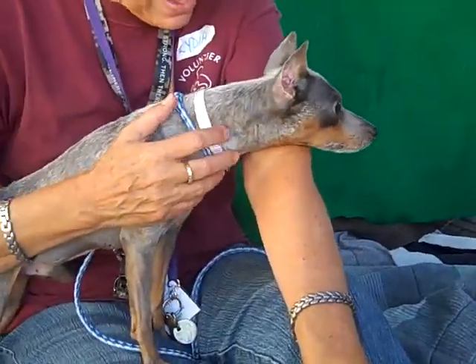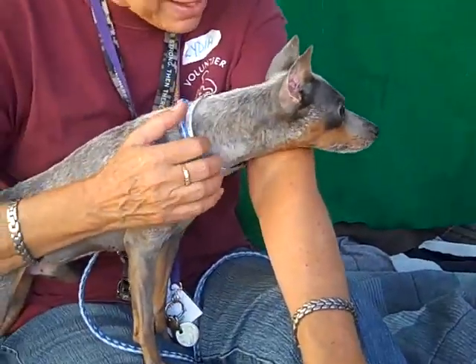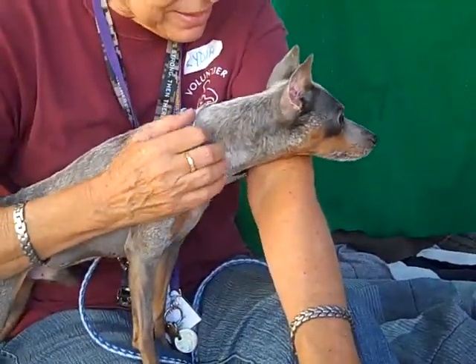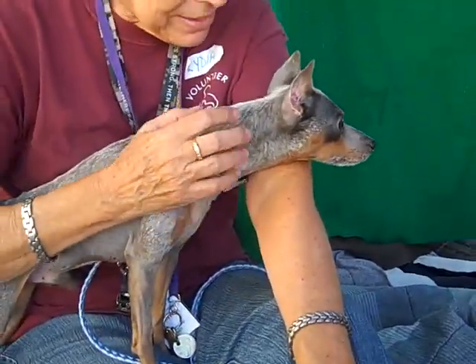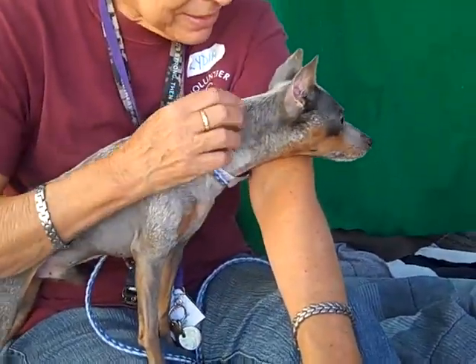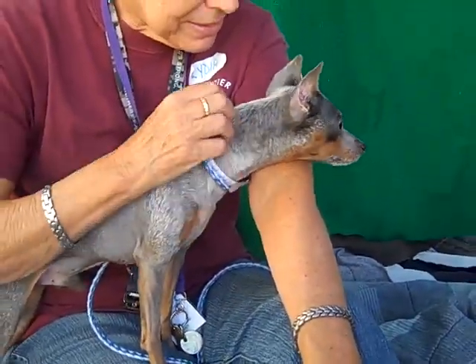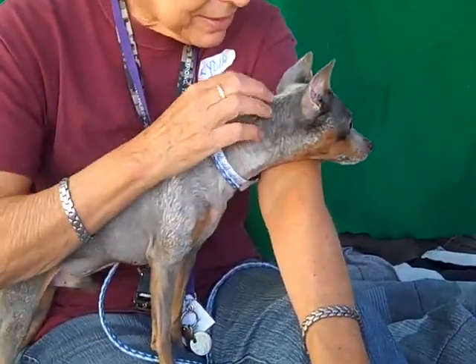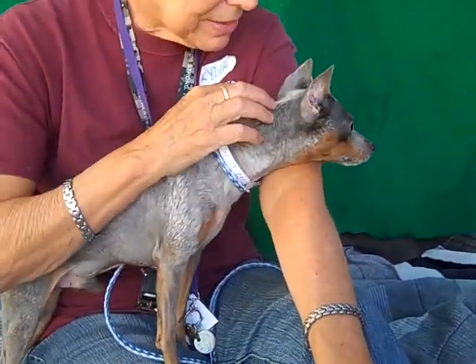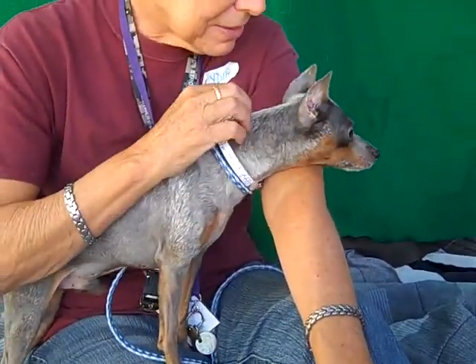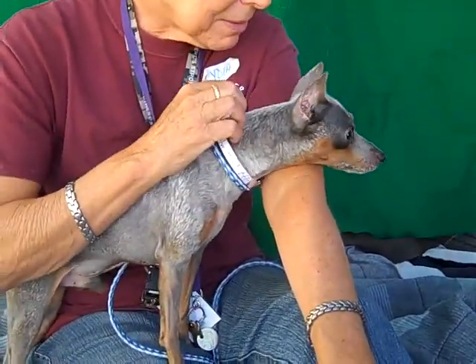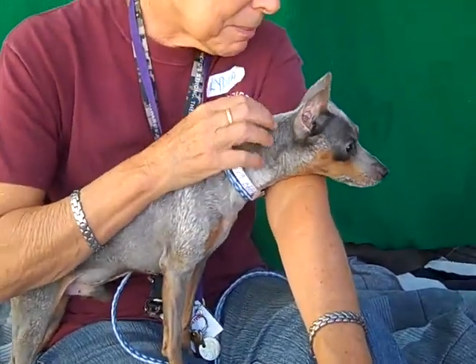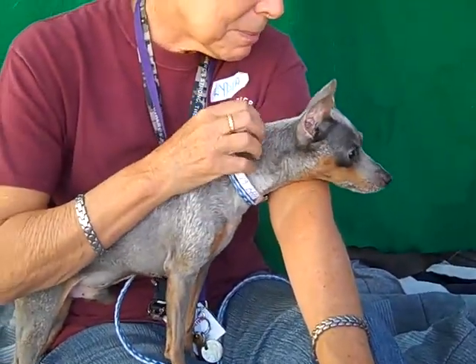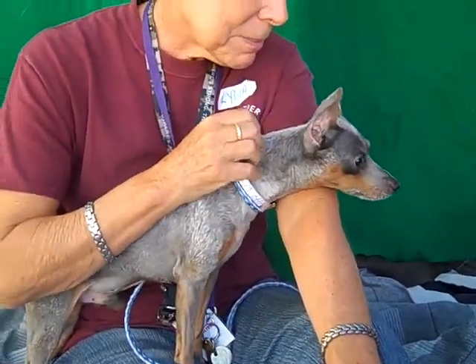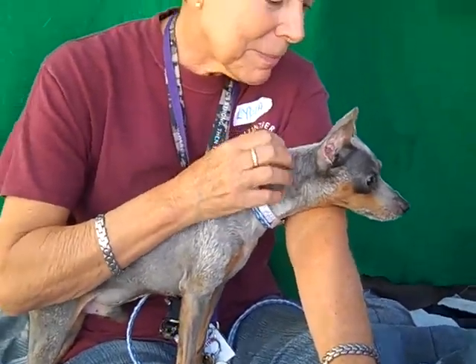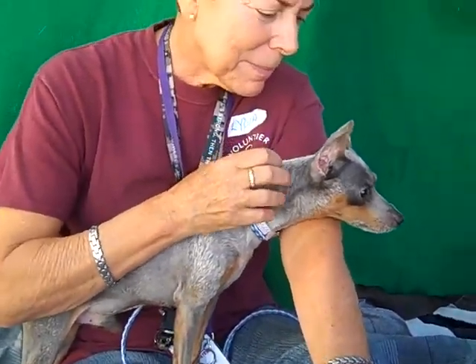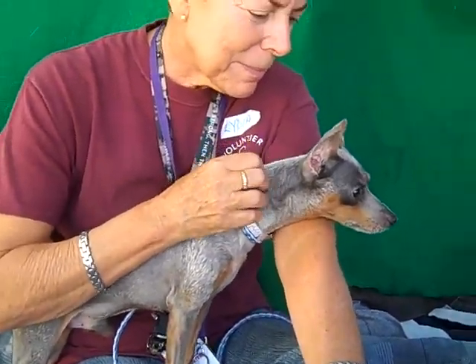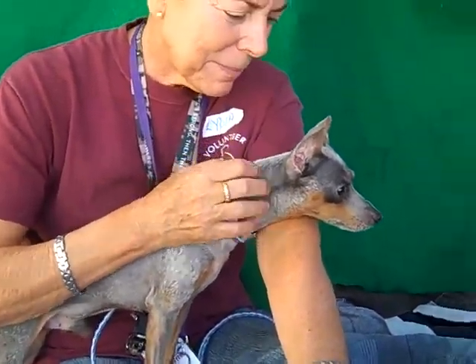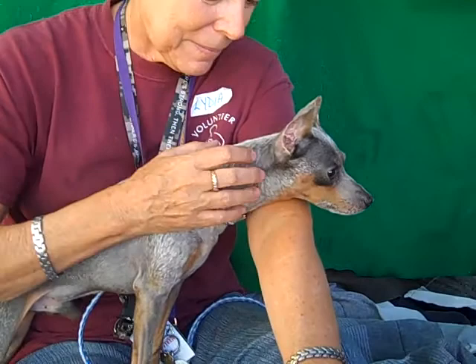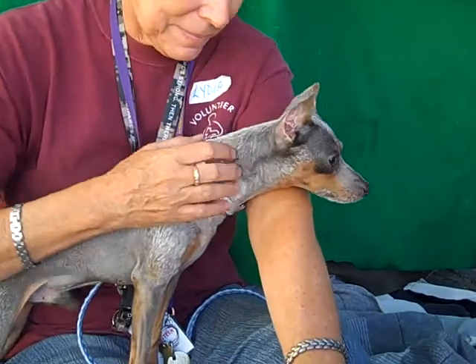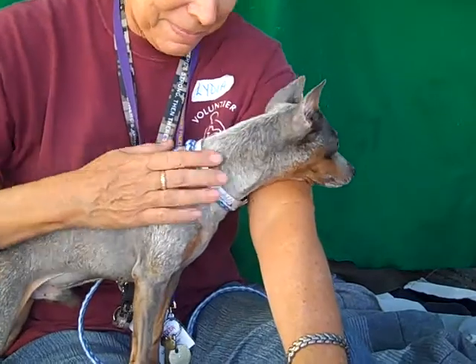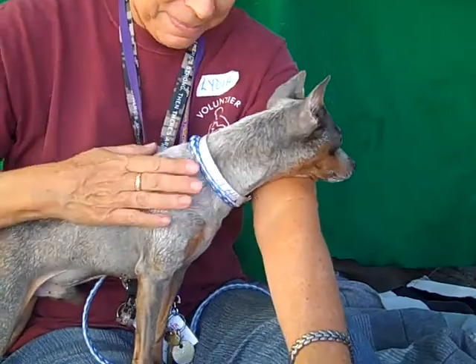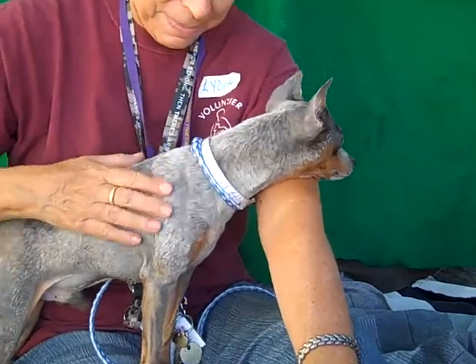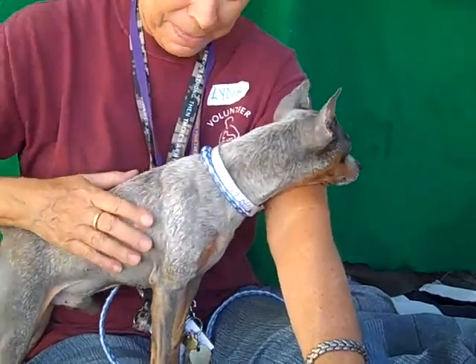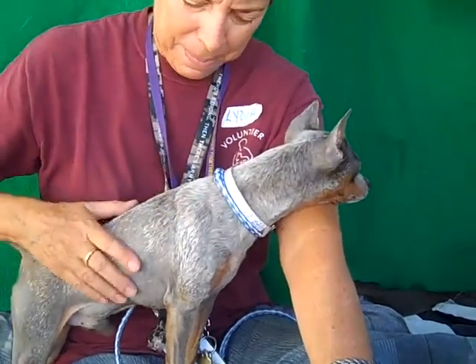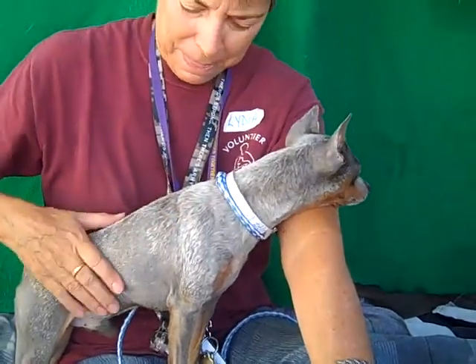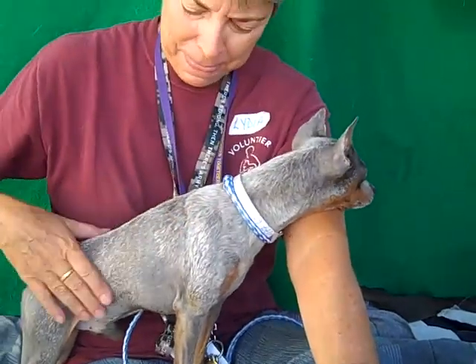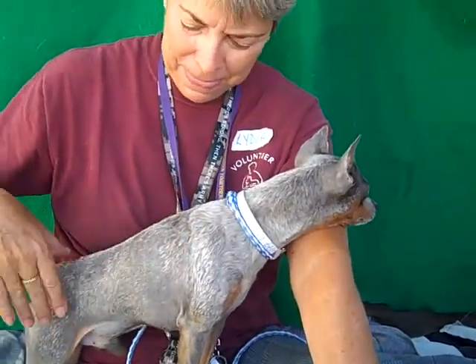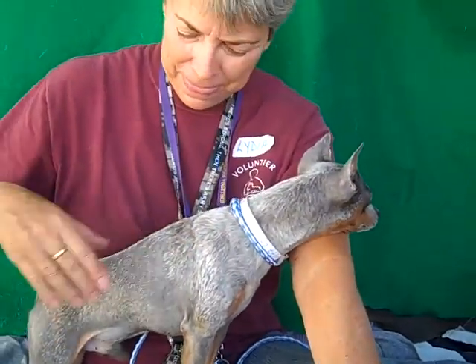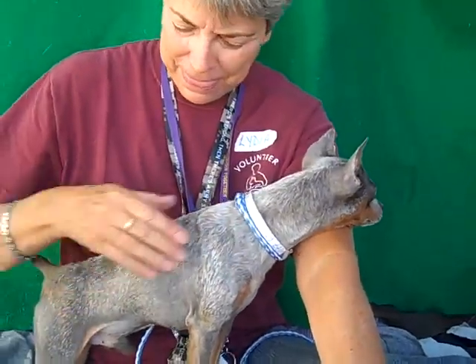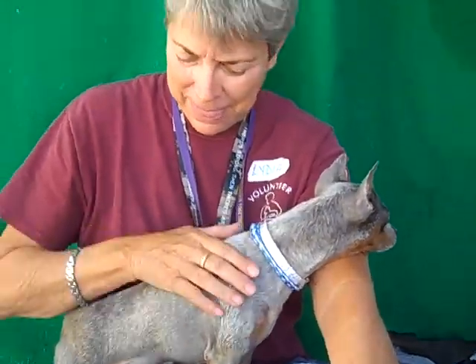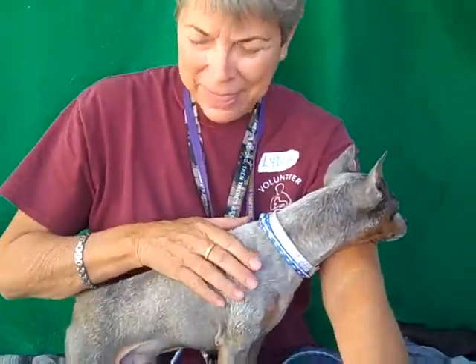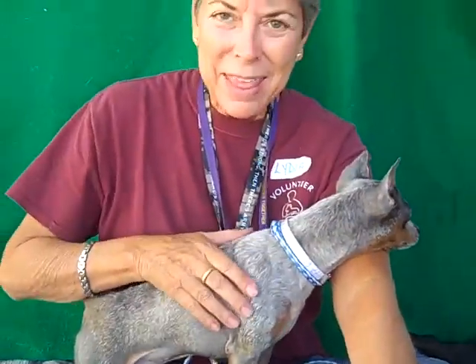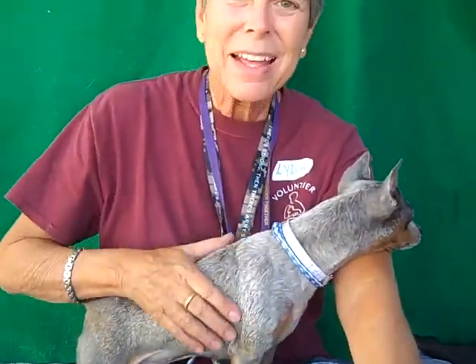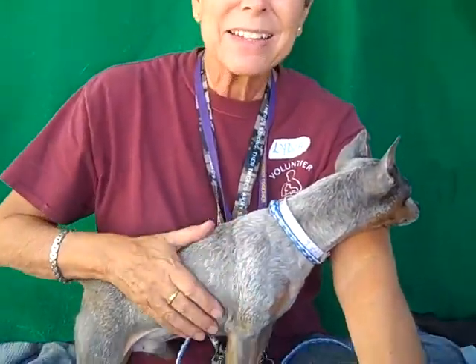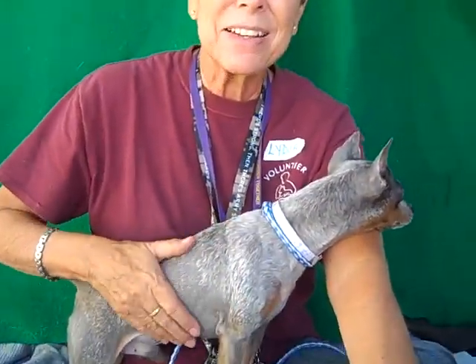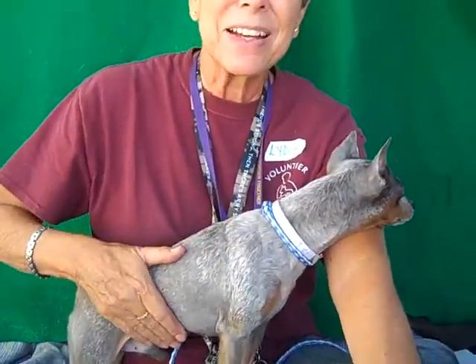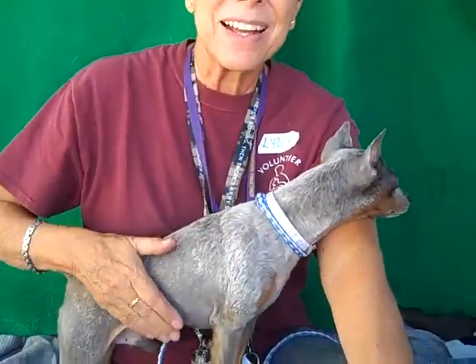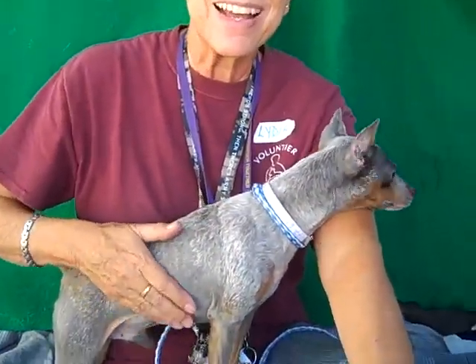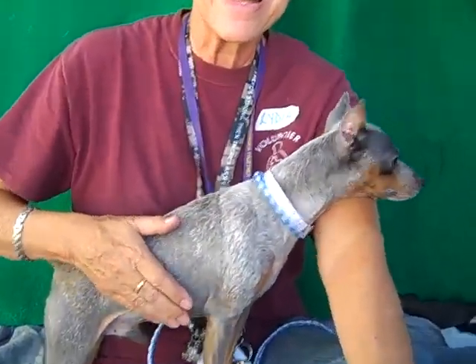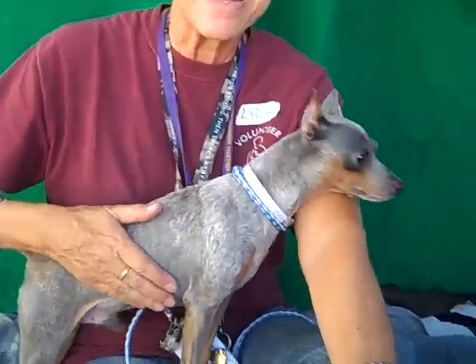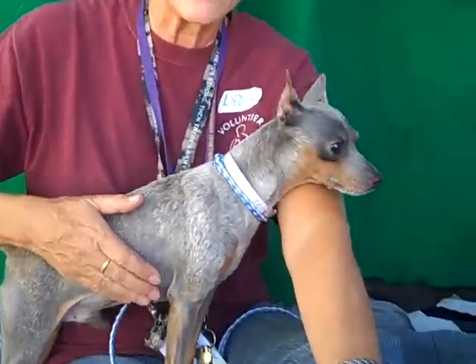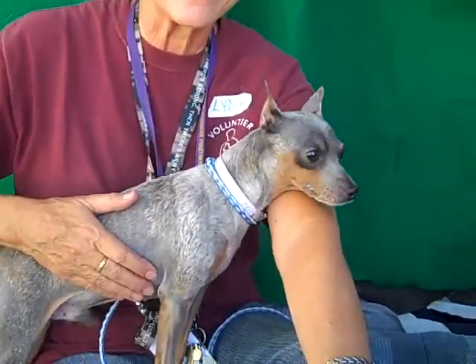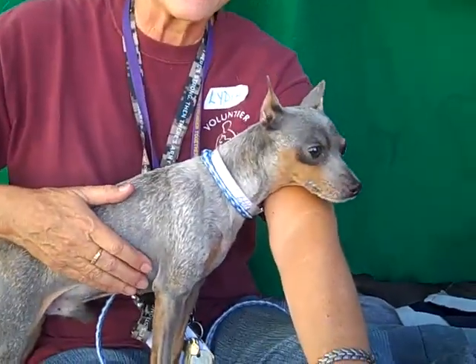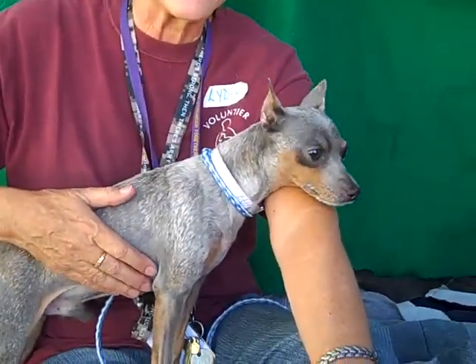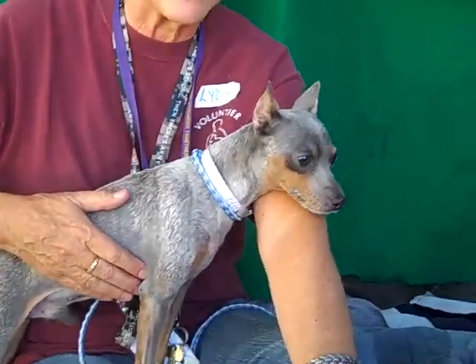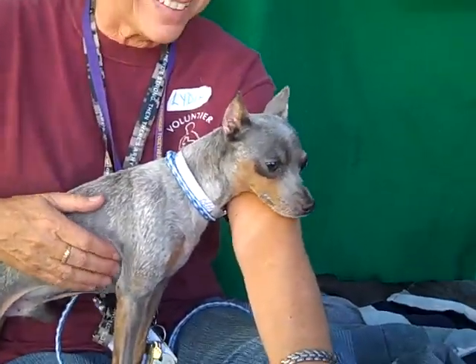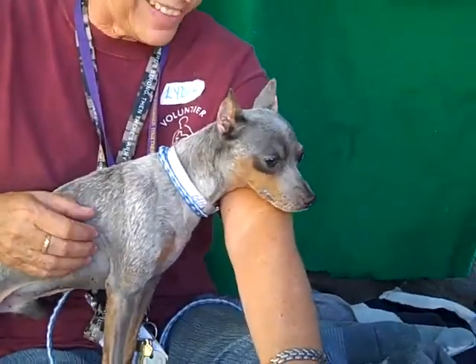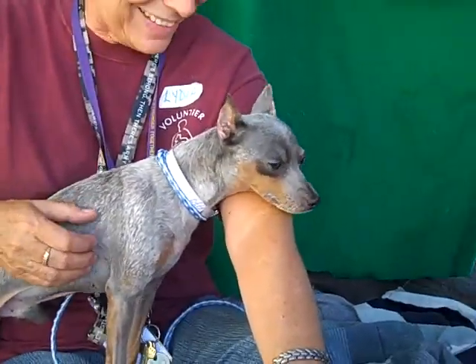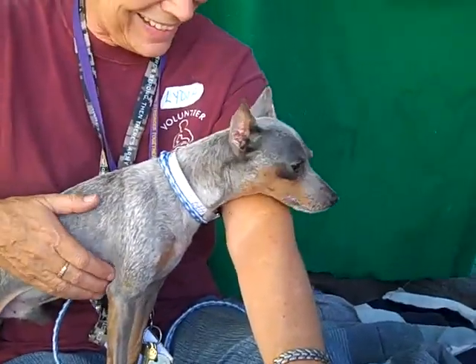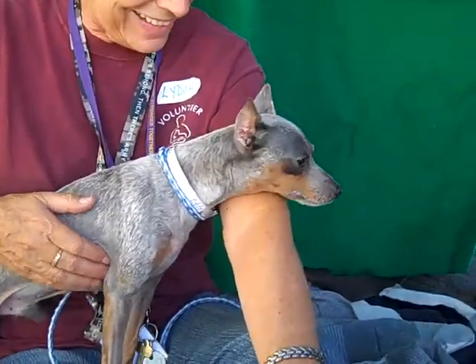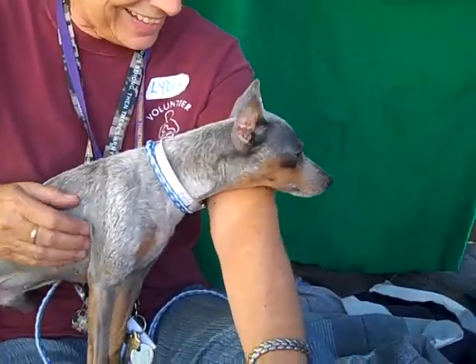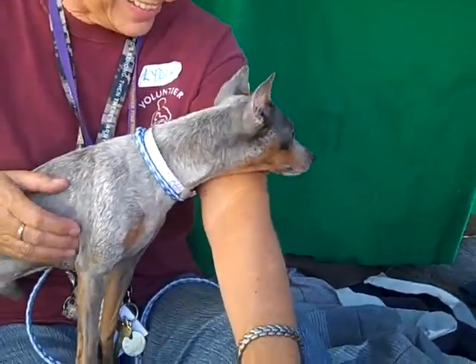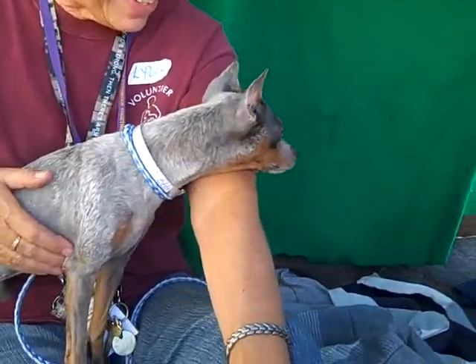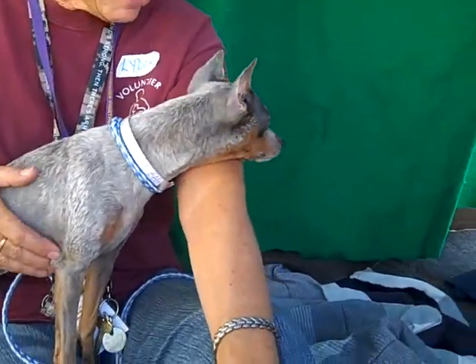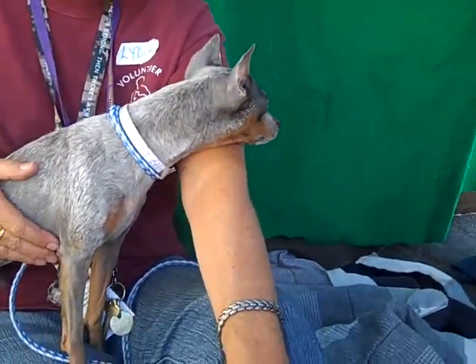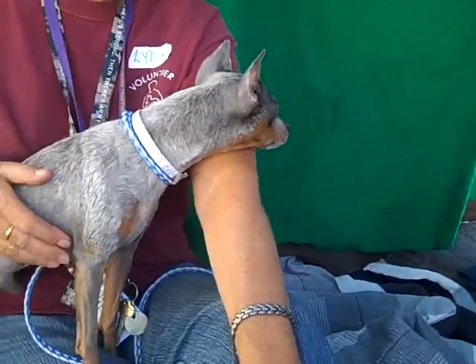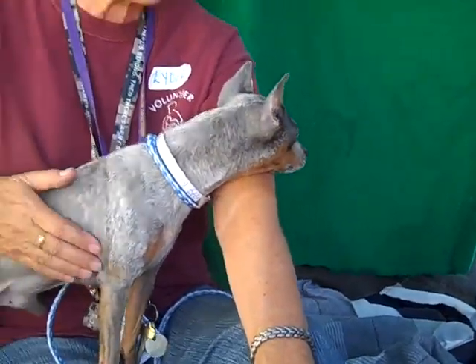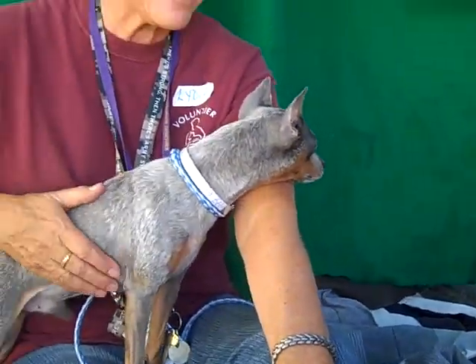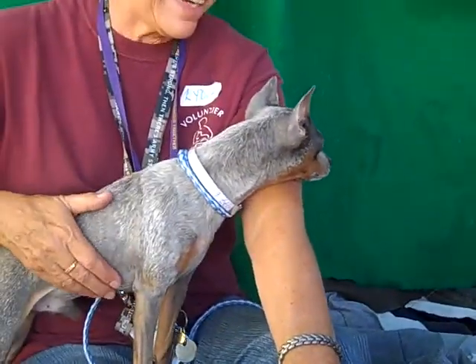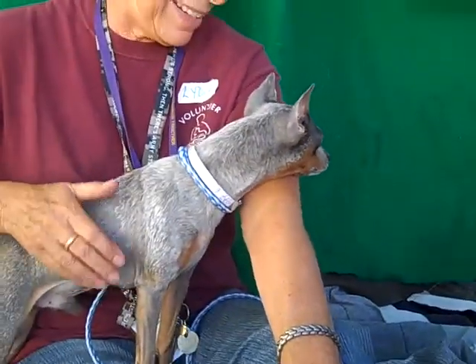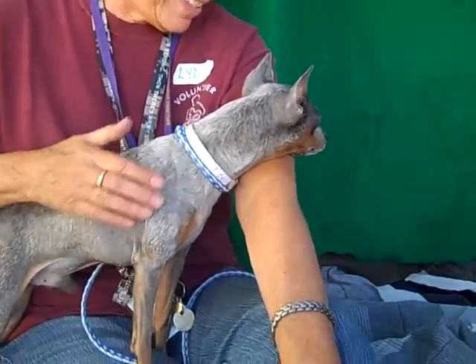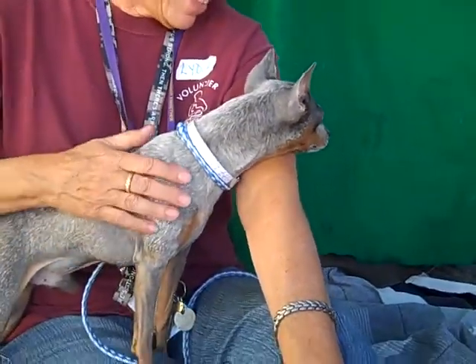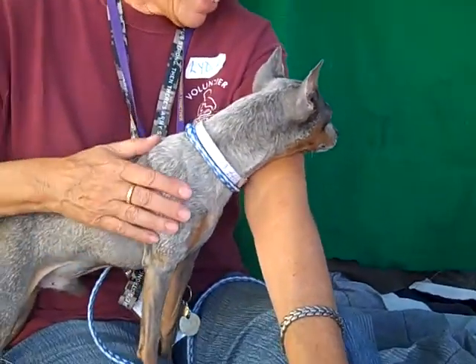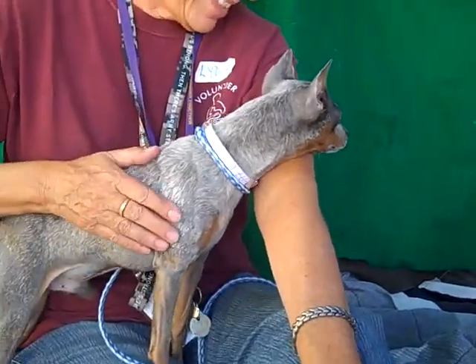He's got a really interesting coloring — kind of a gray, like your hair color. He's got that gray tone to him.